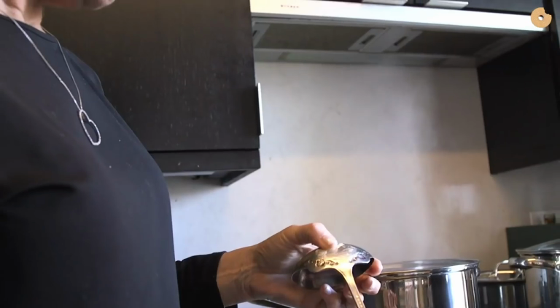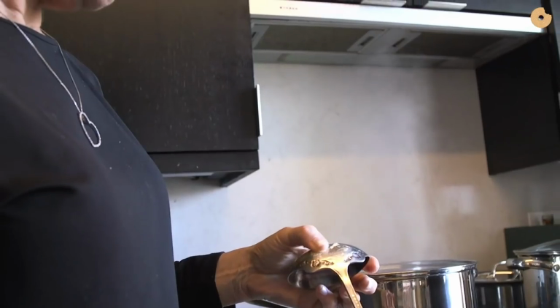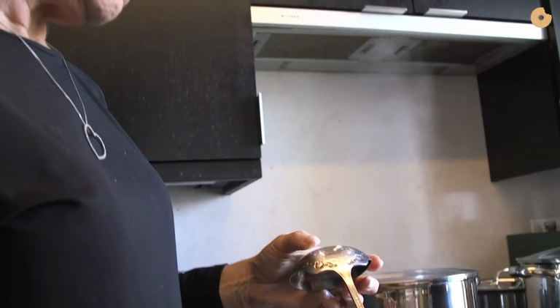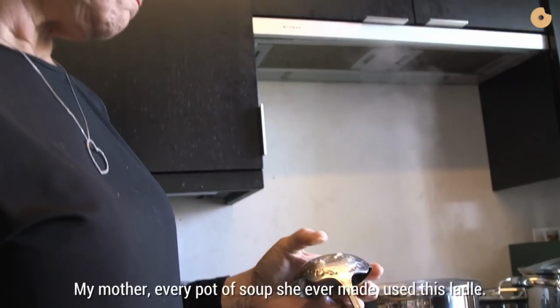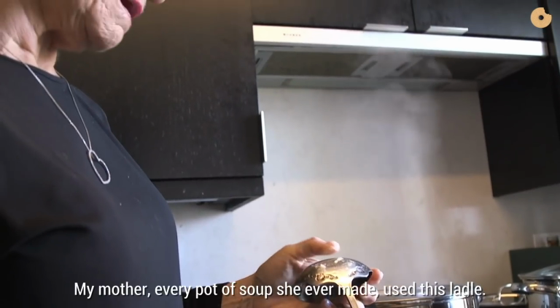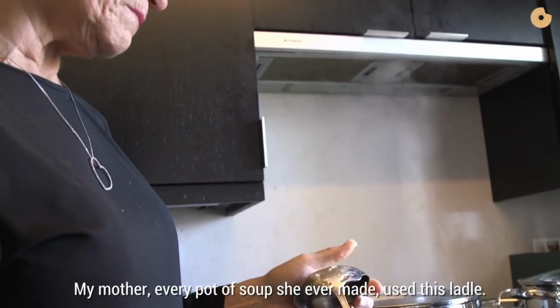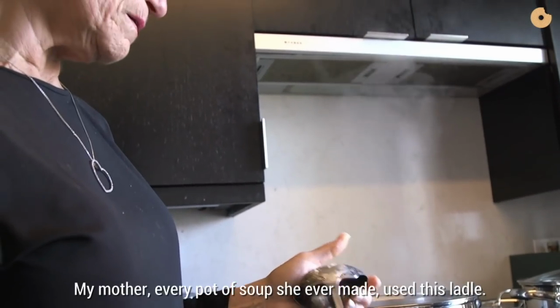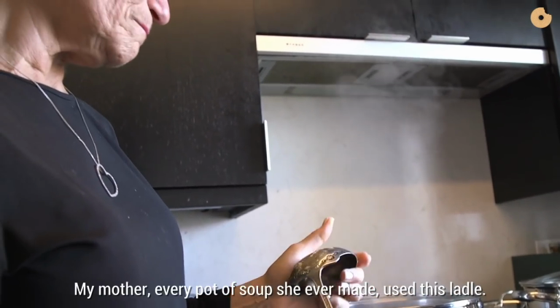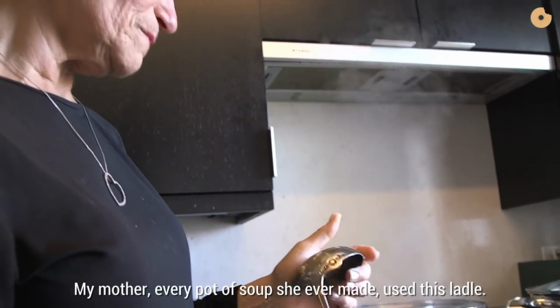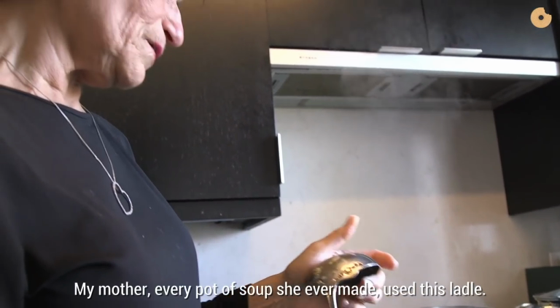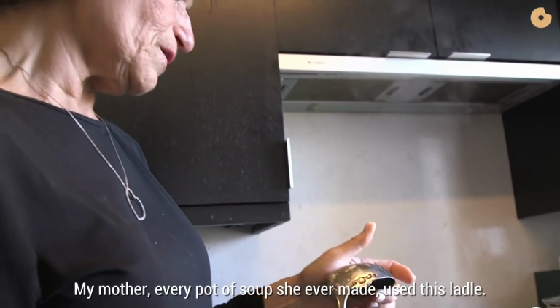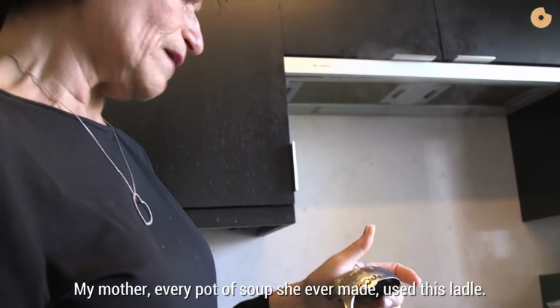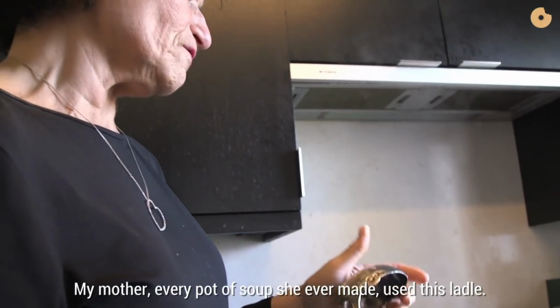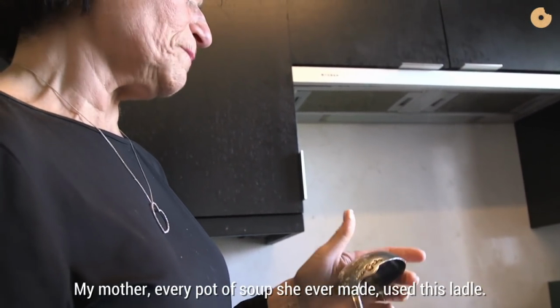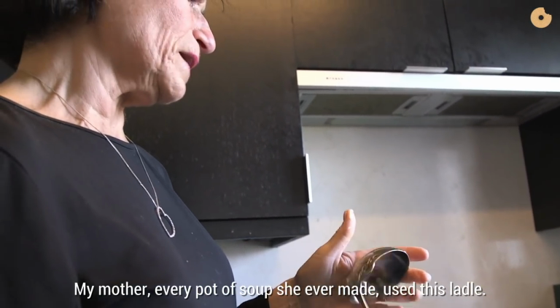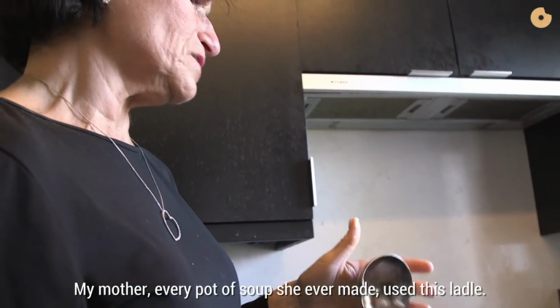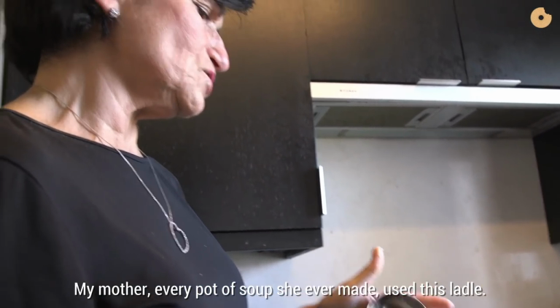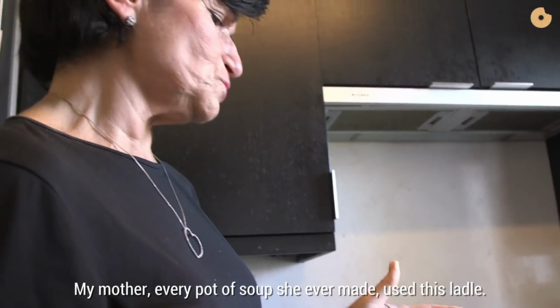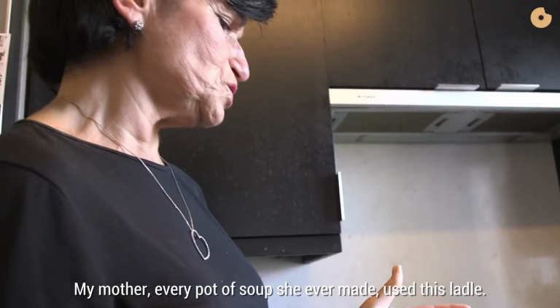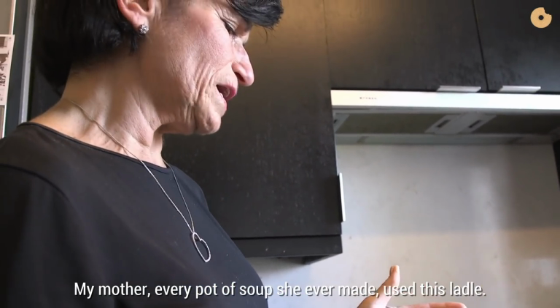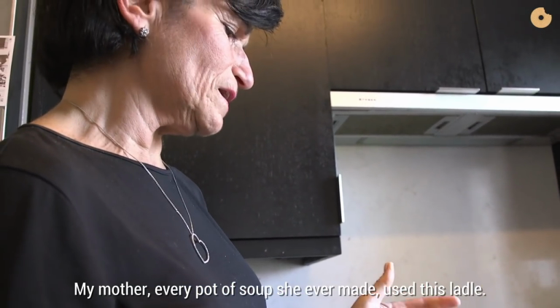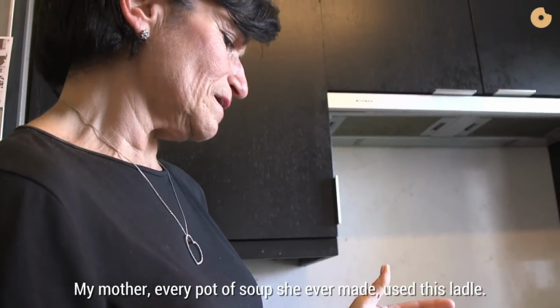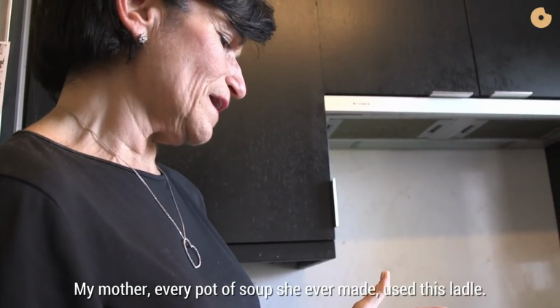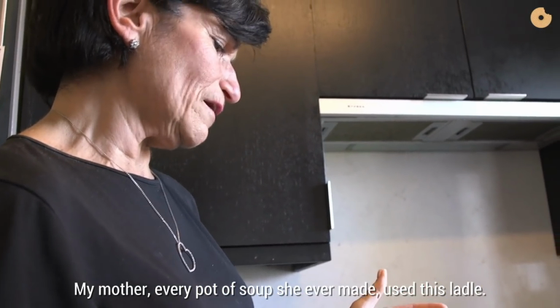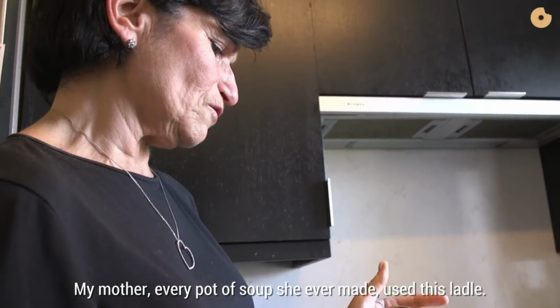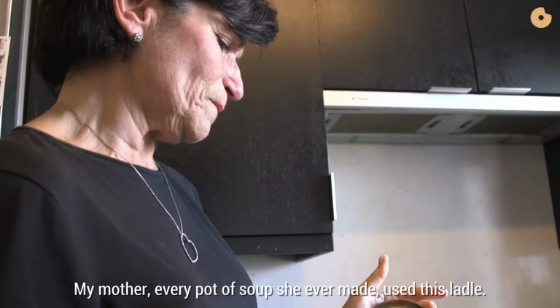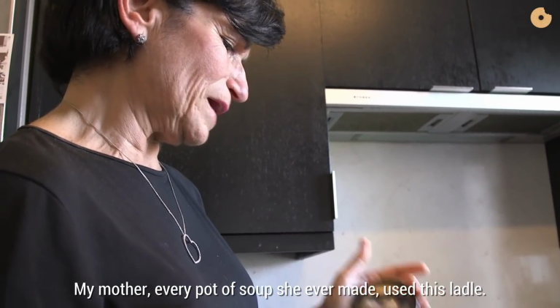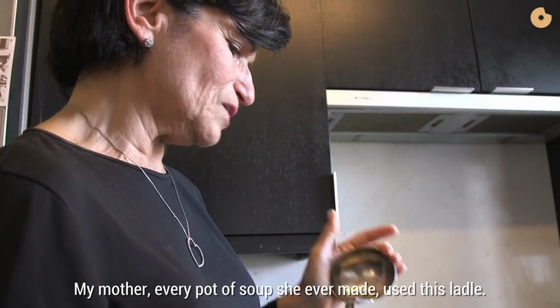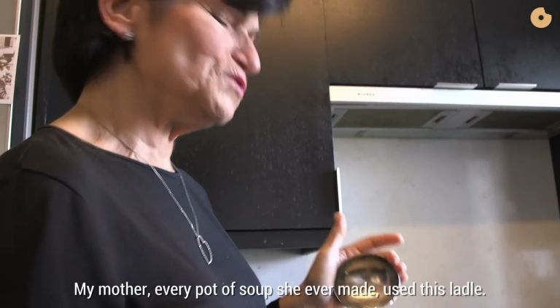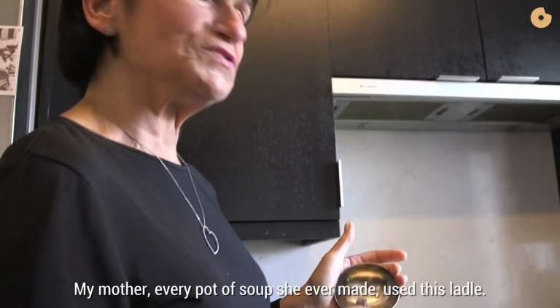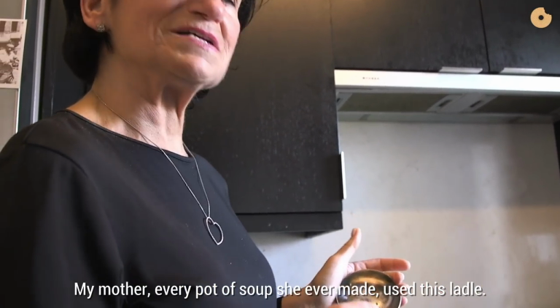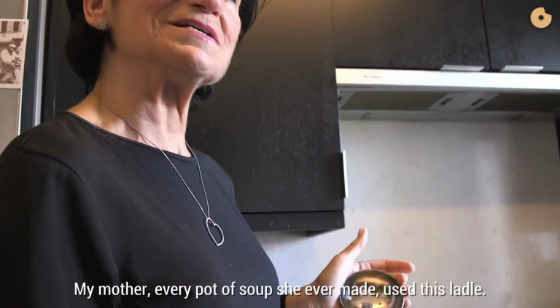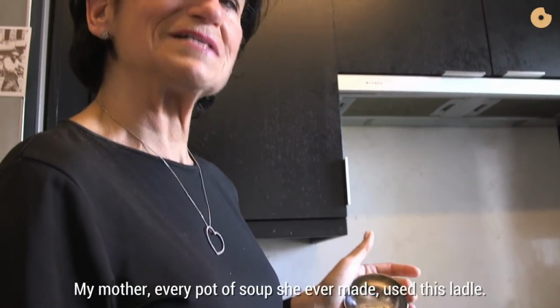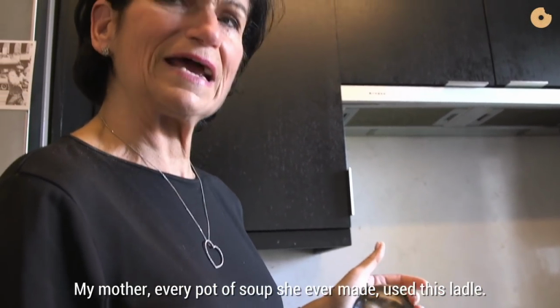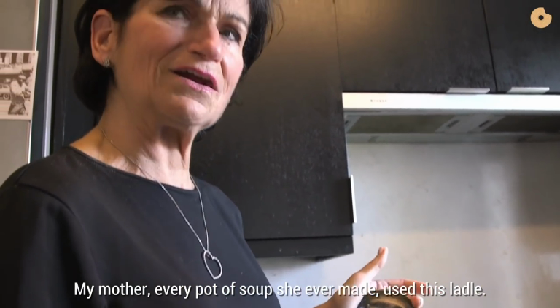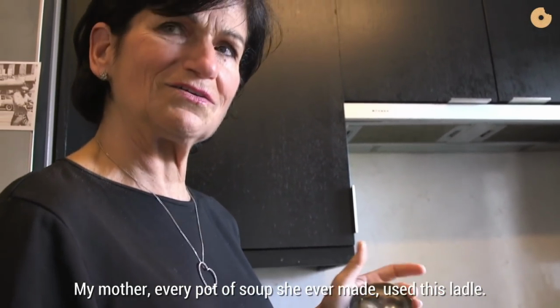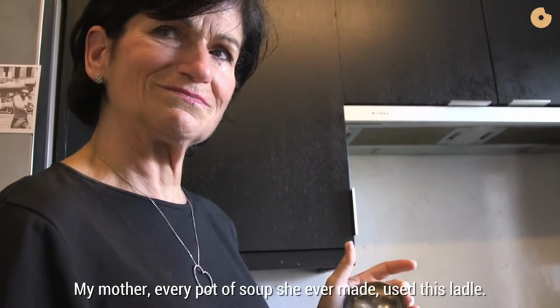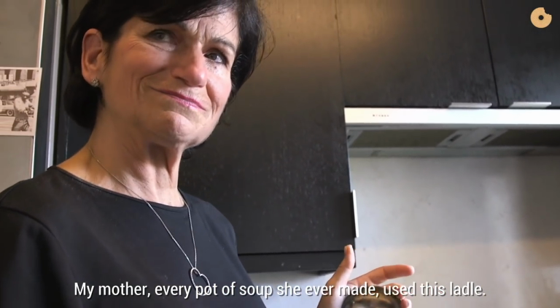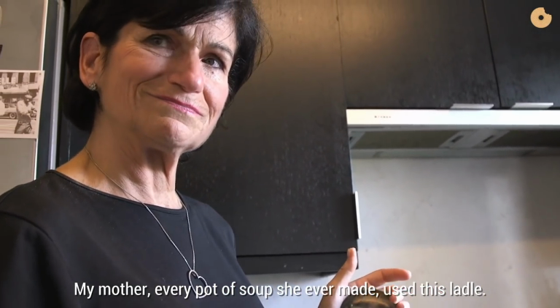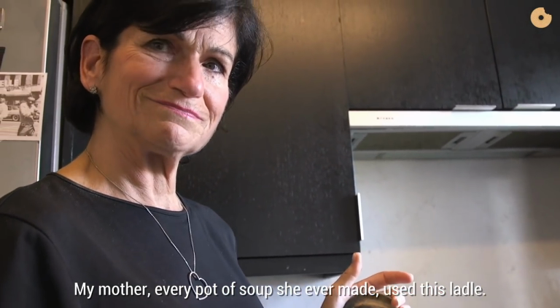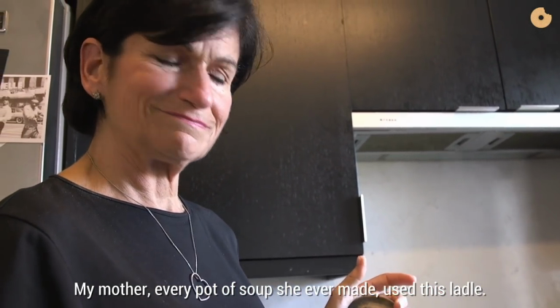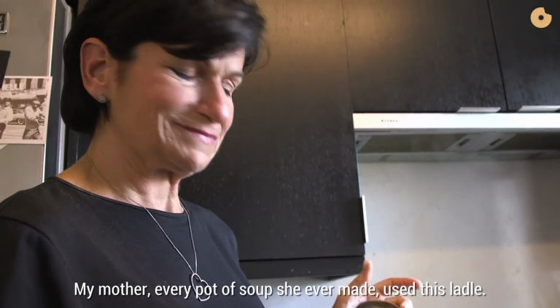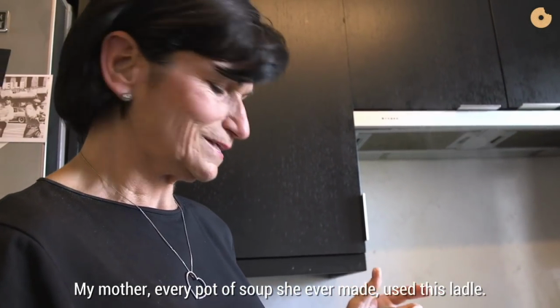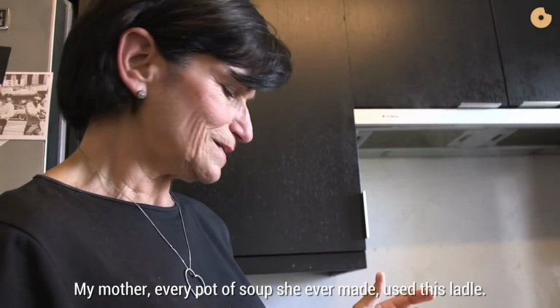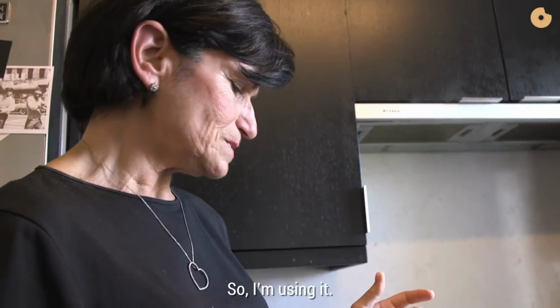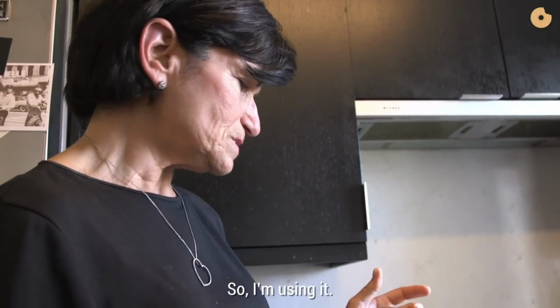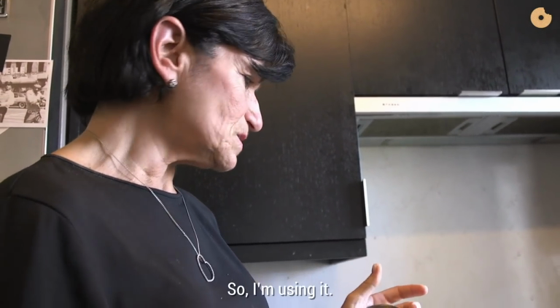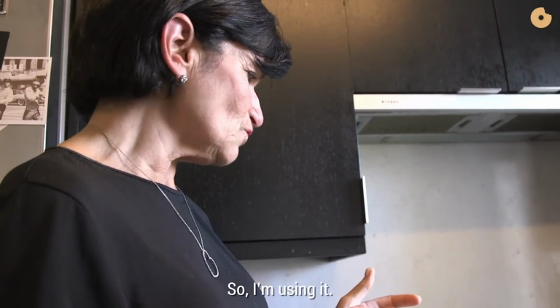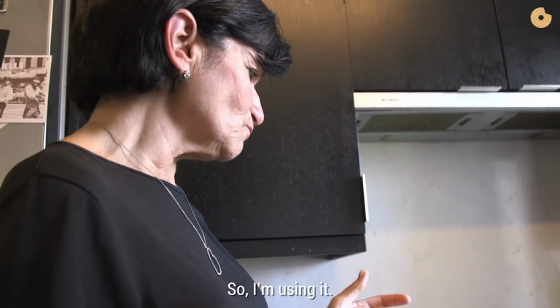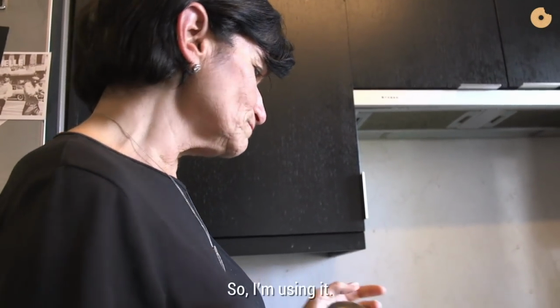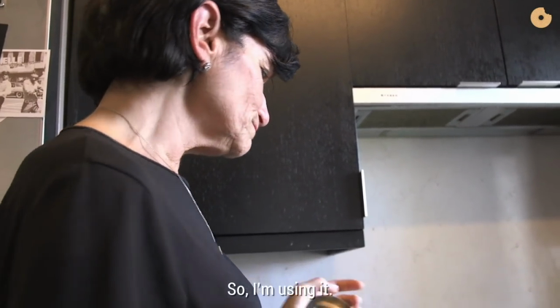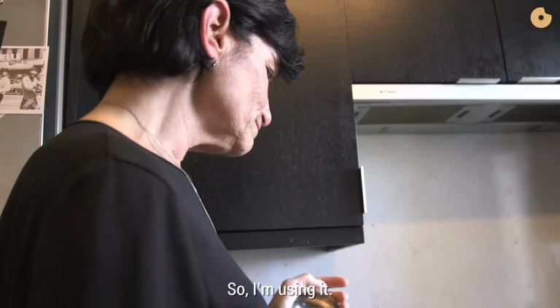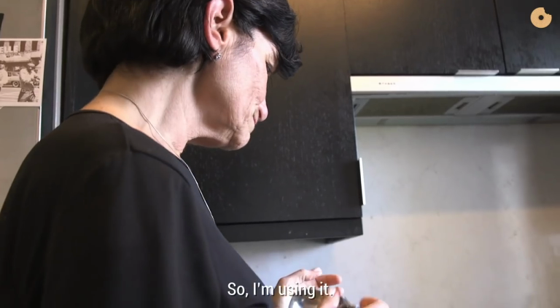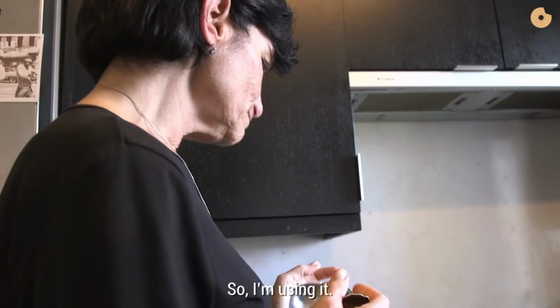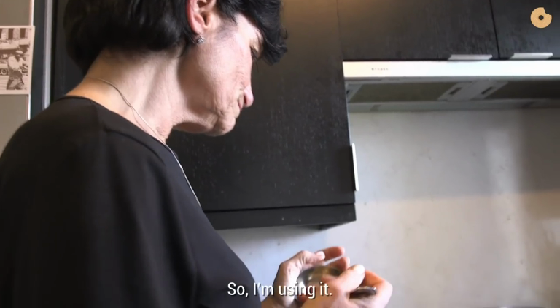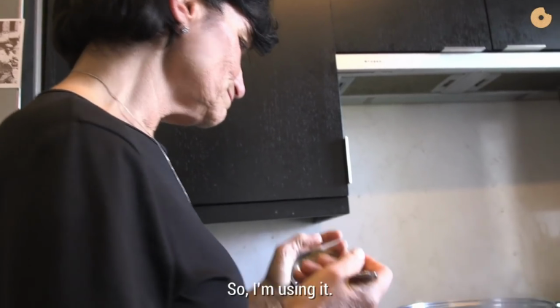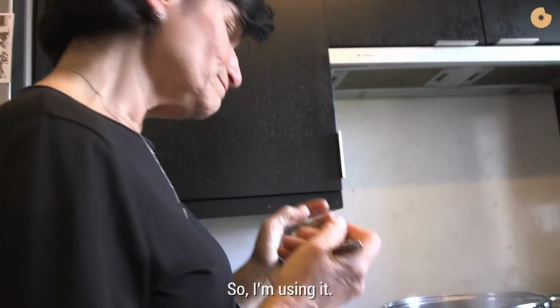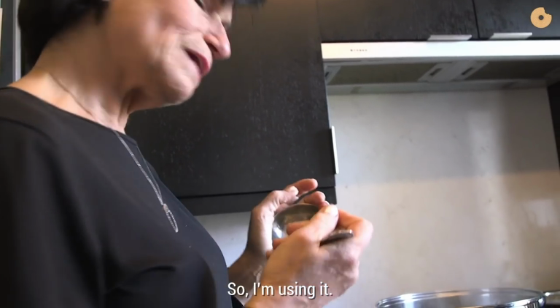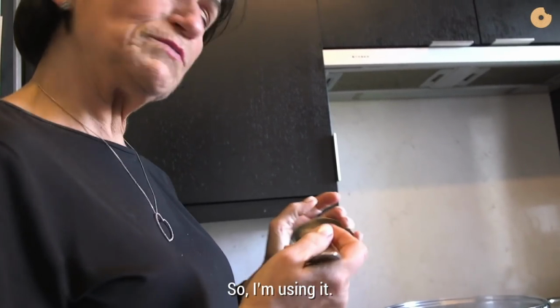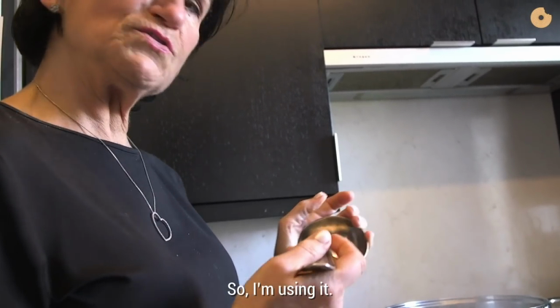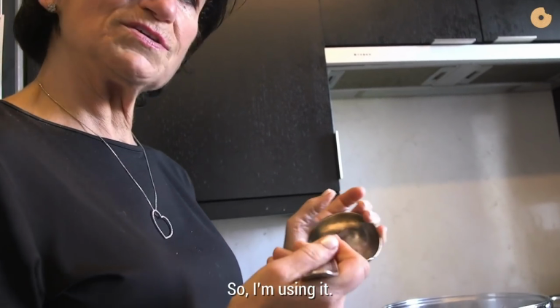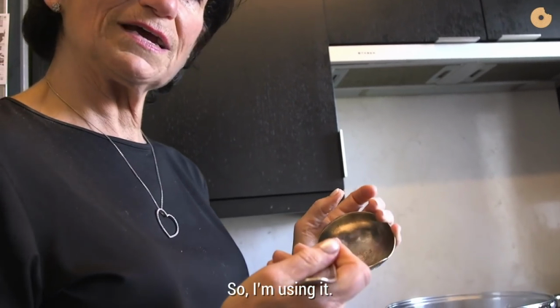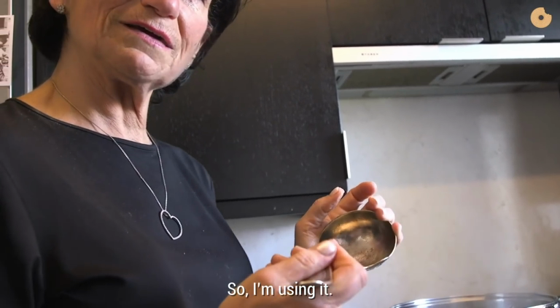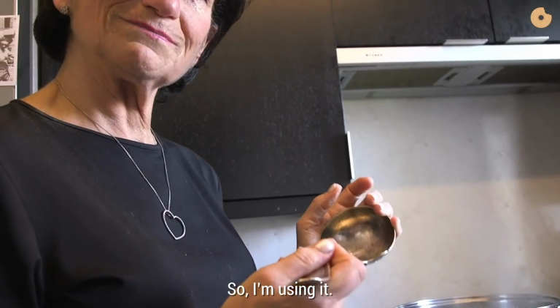My mother — every pot of soup she ever made used this ladle. So I'm using it.